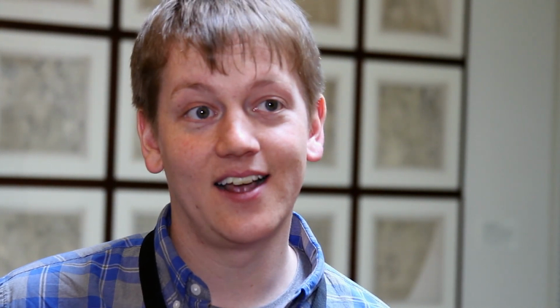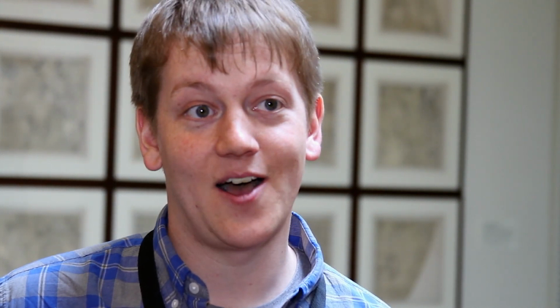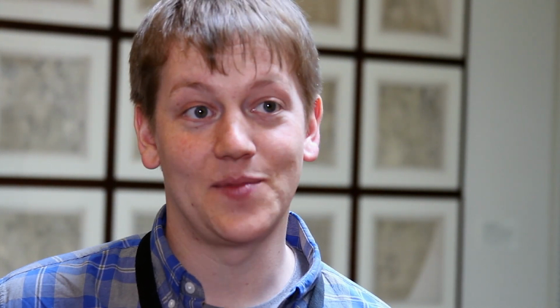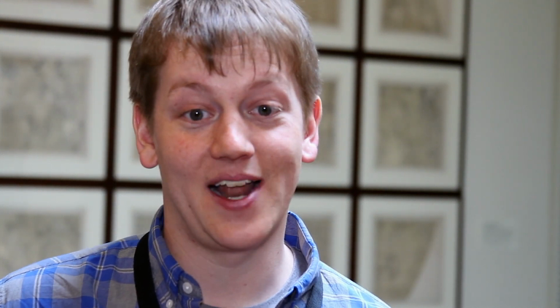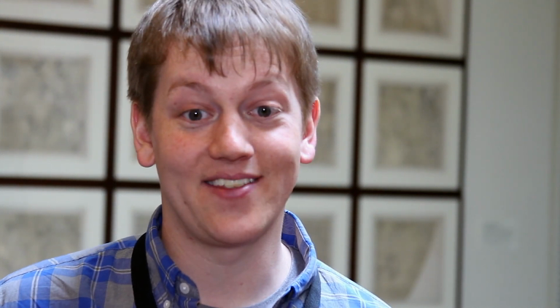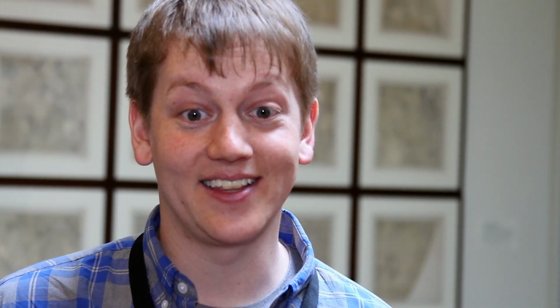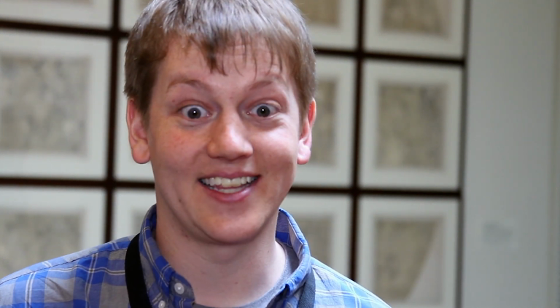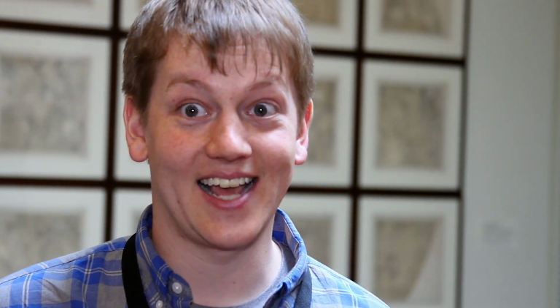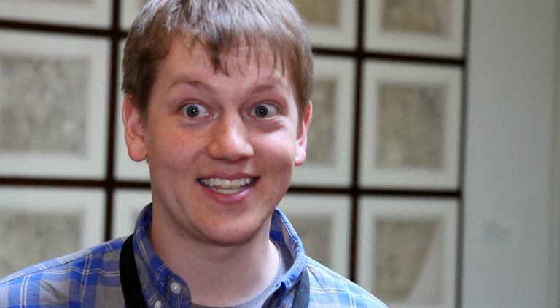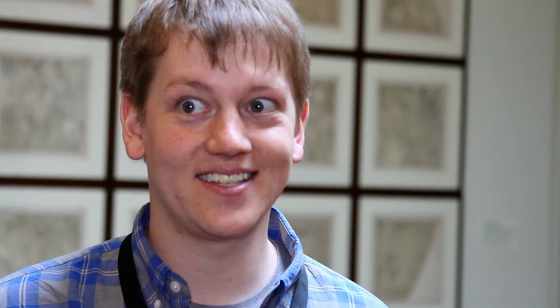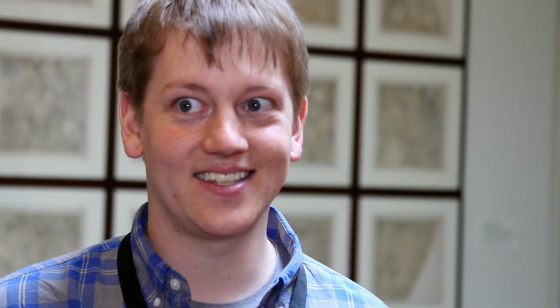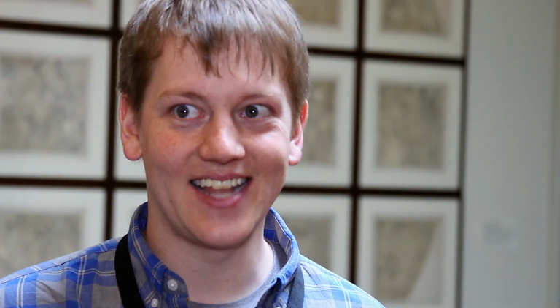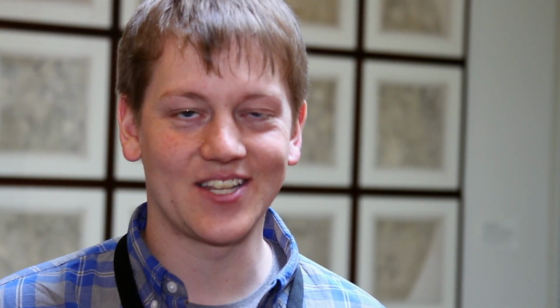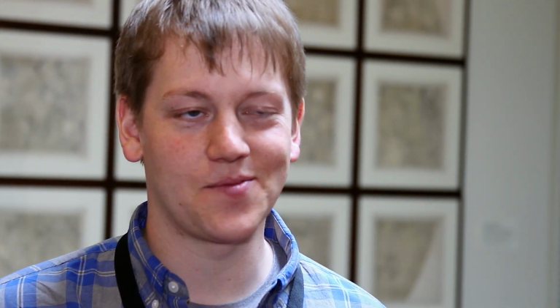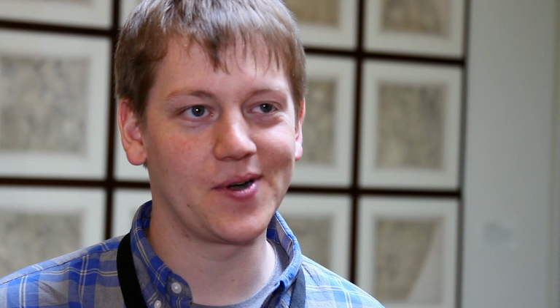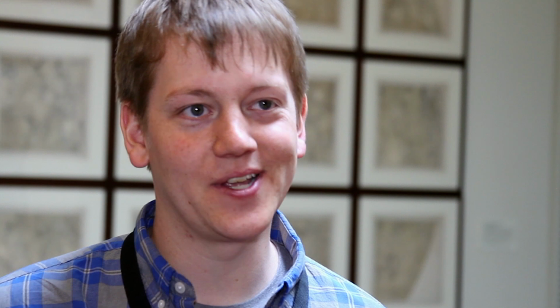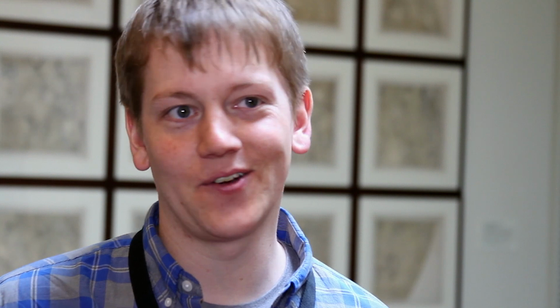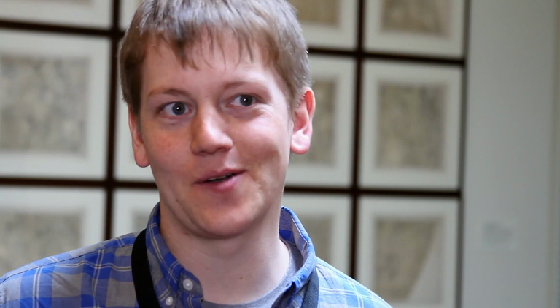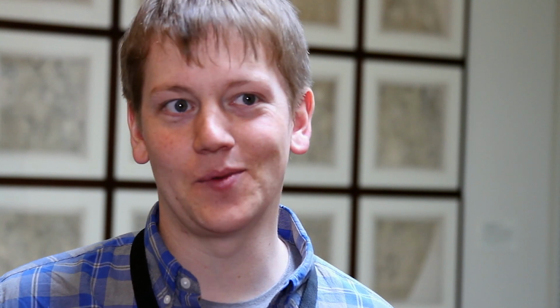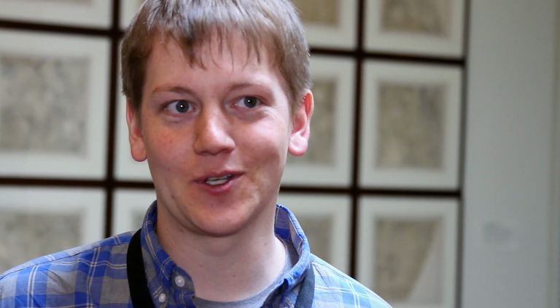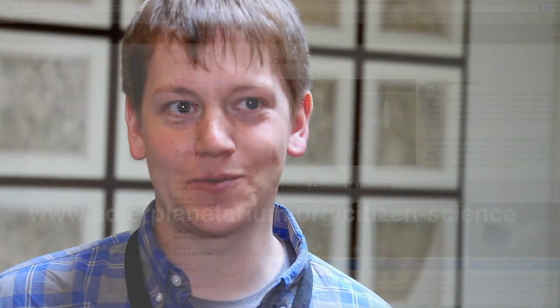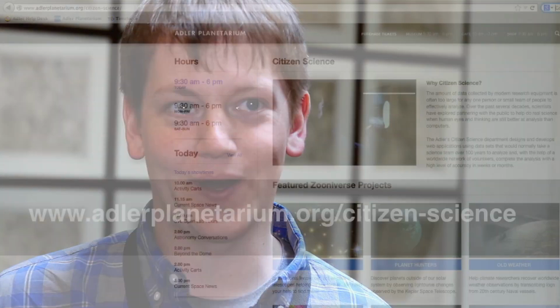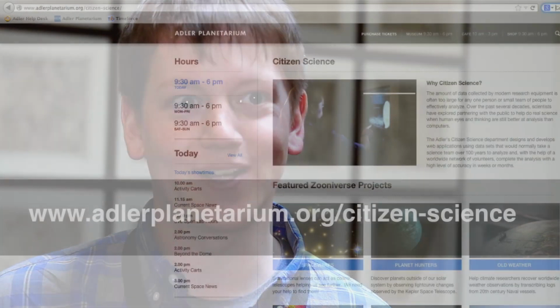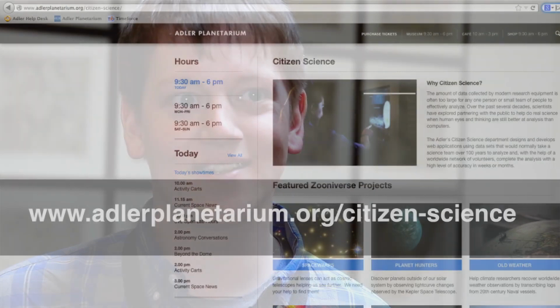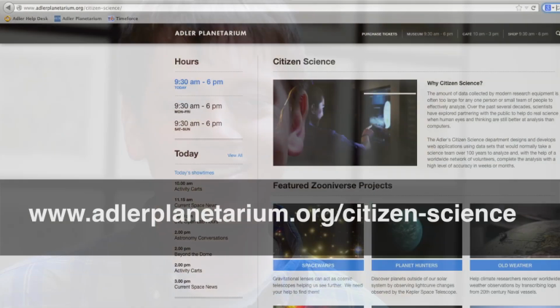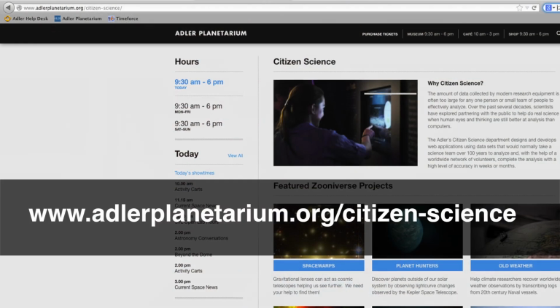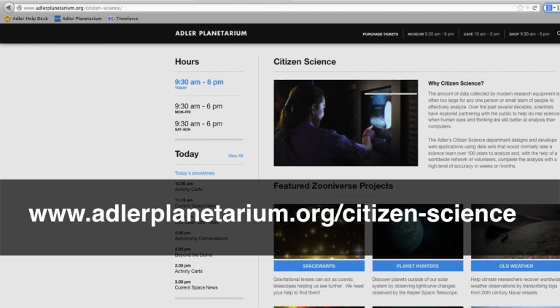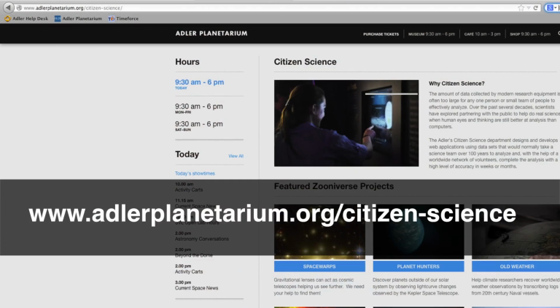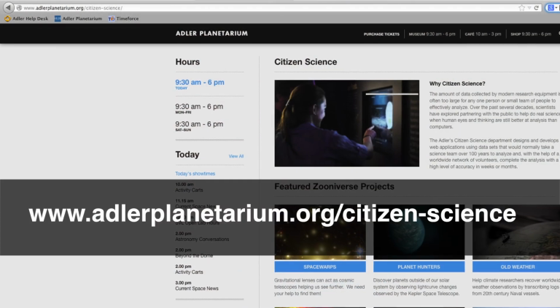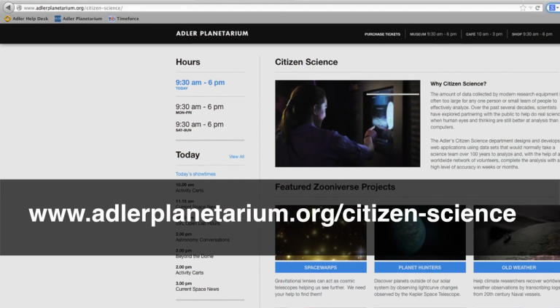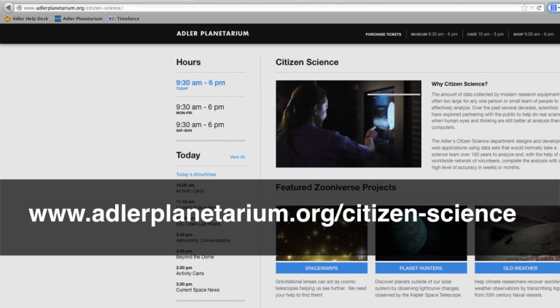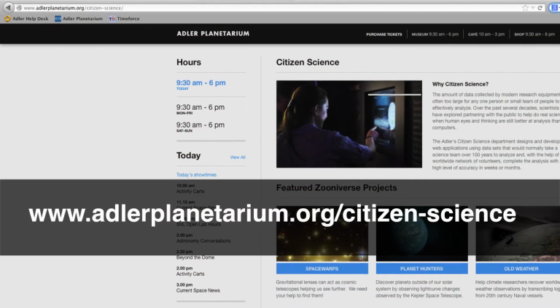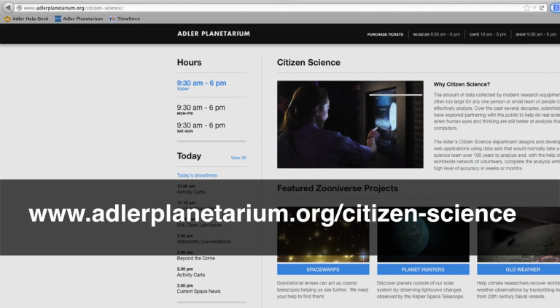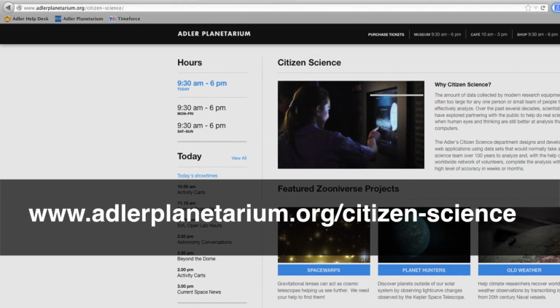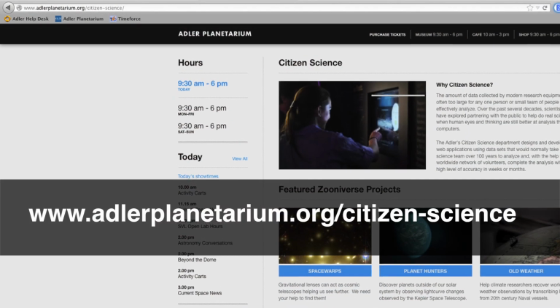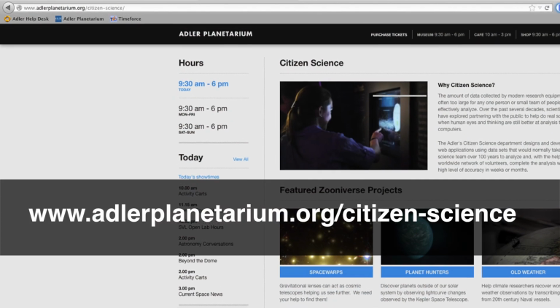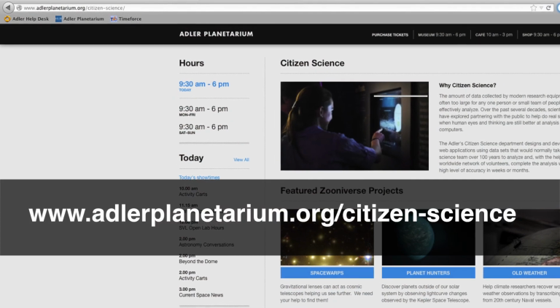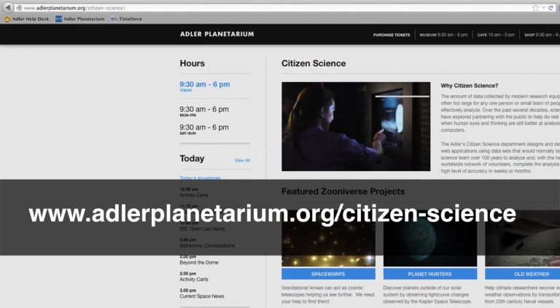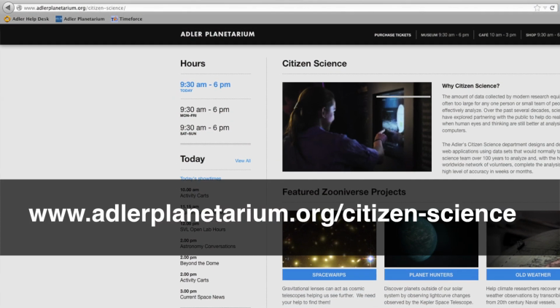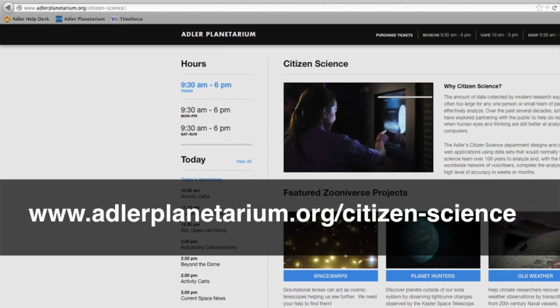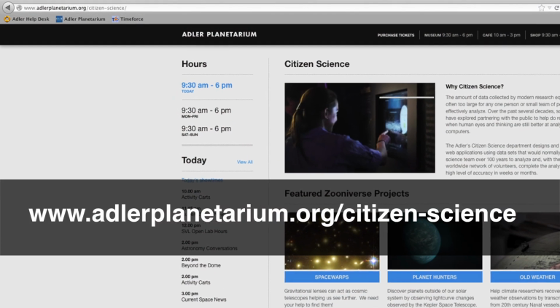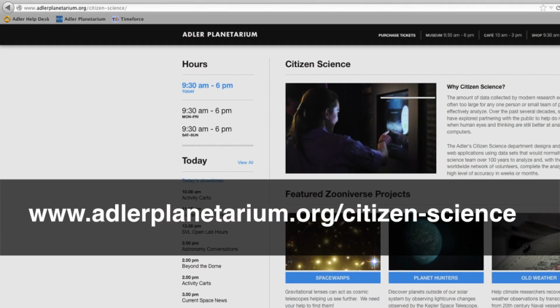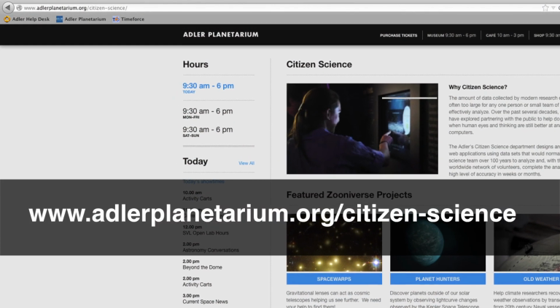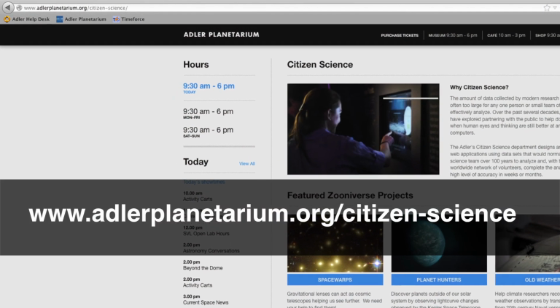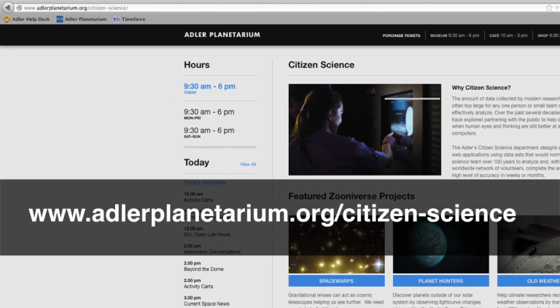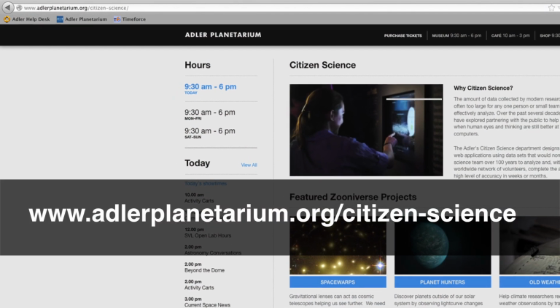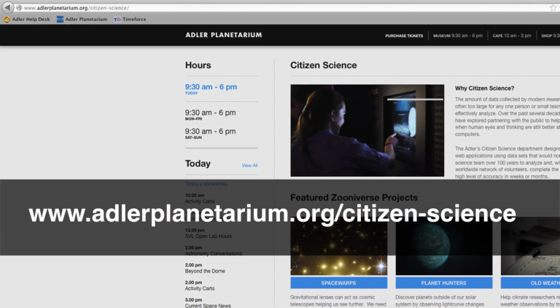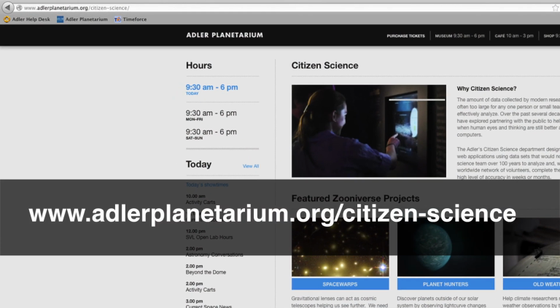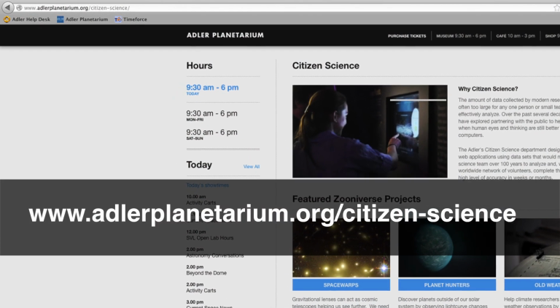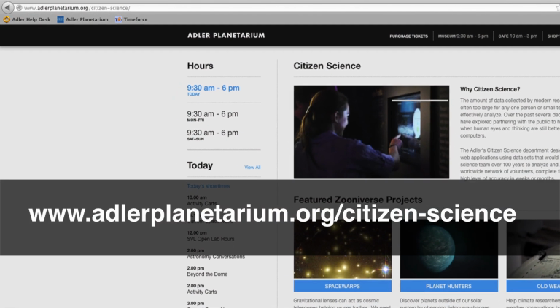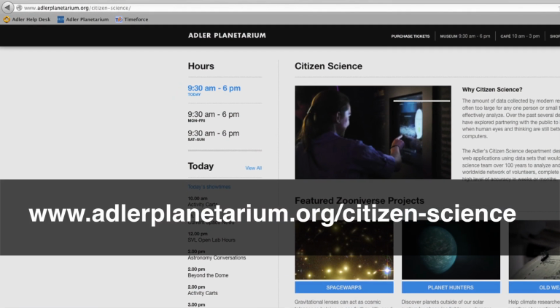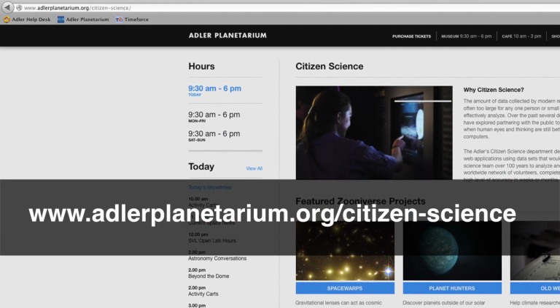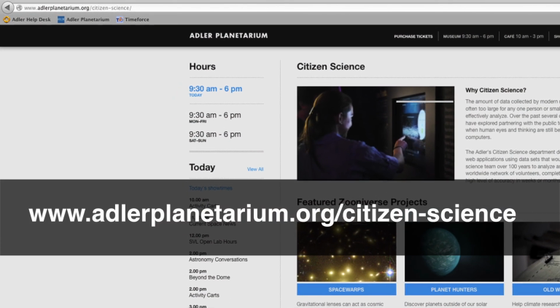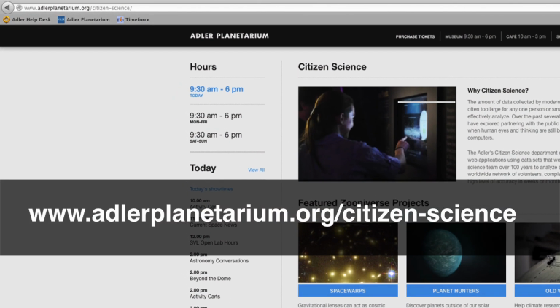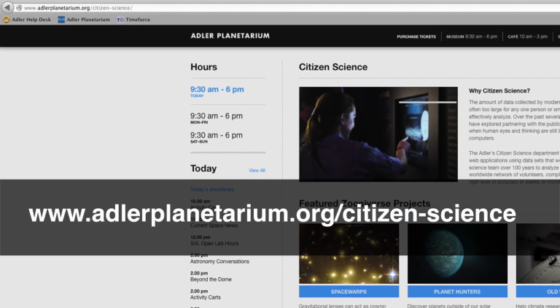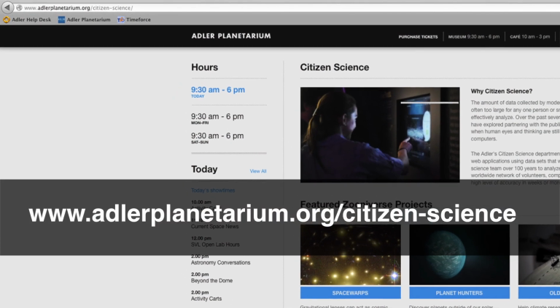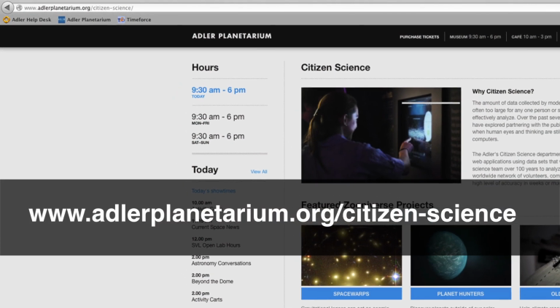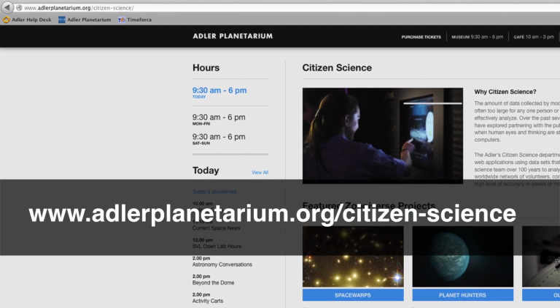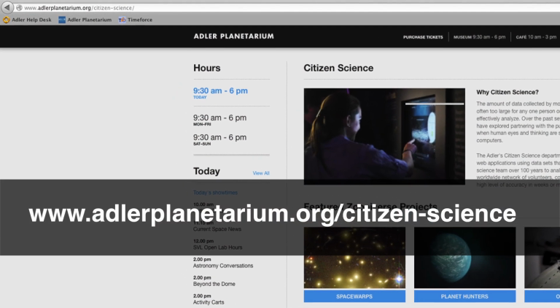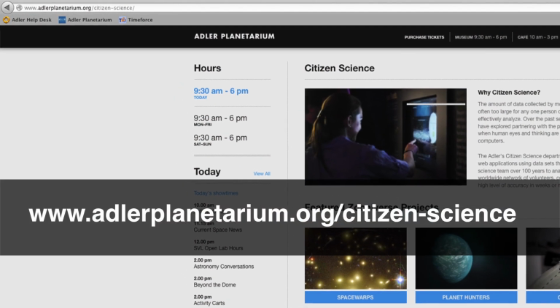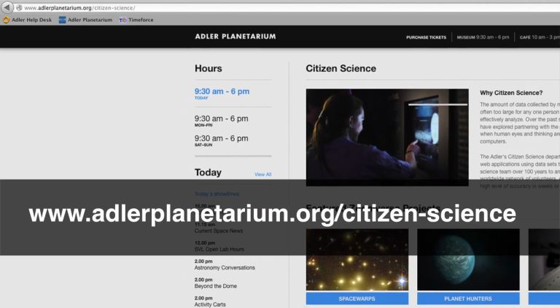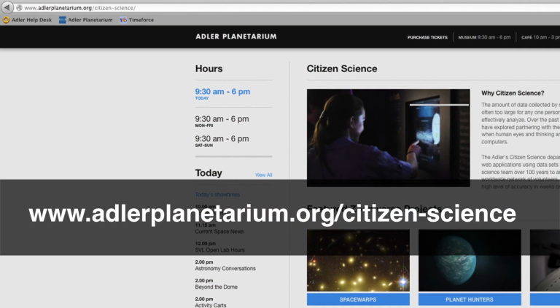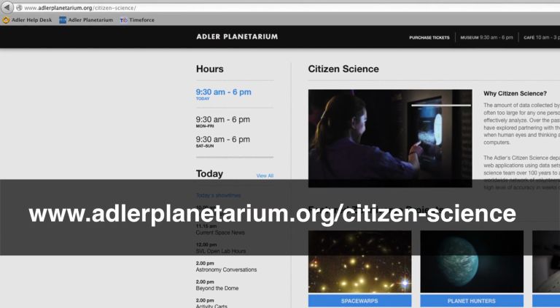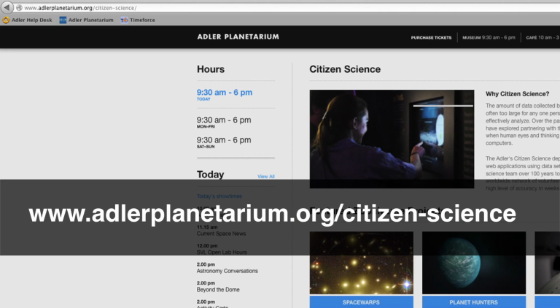For more information, visit adlerplanetarium.org/citizen-science.